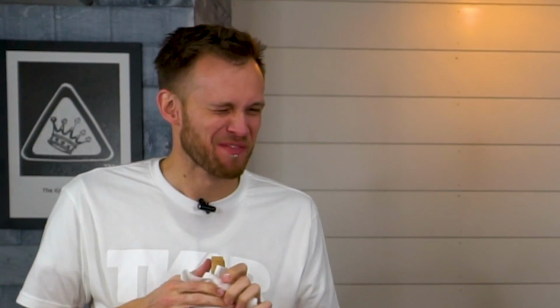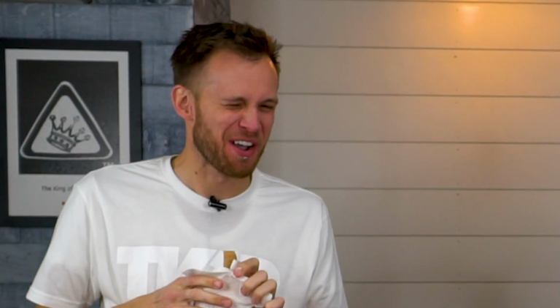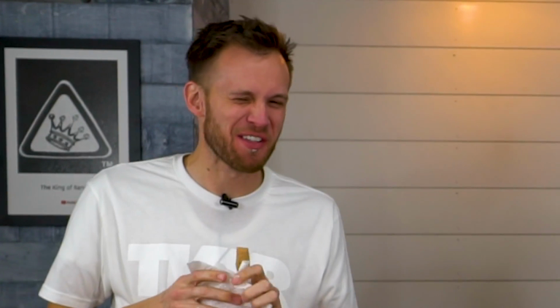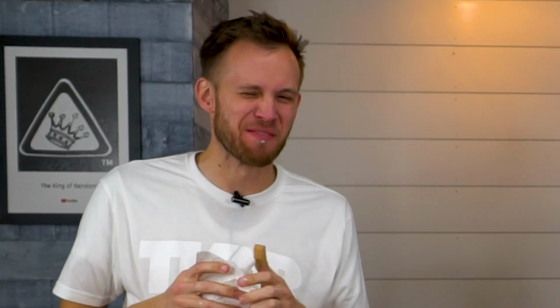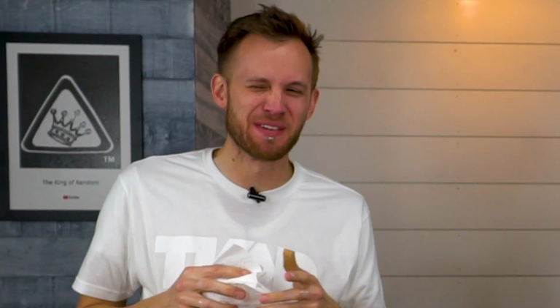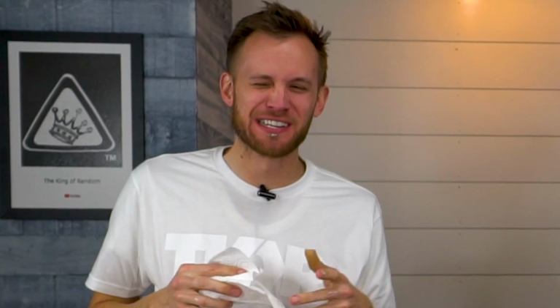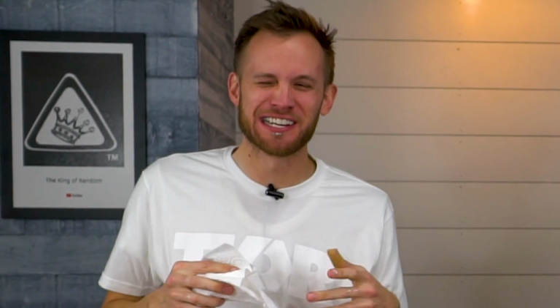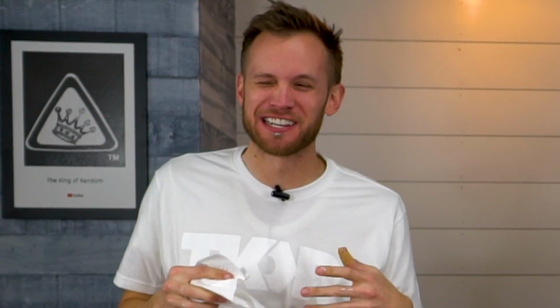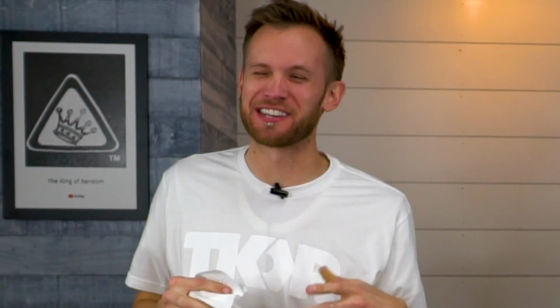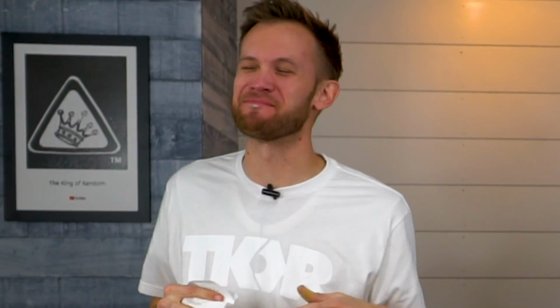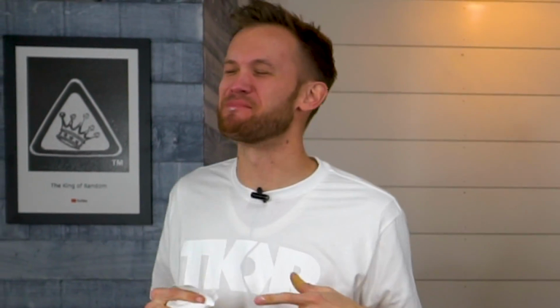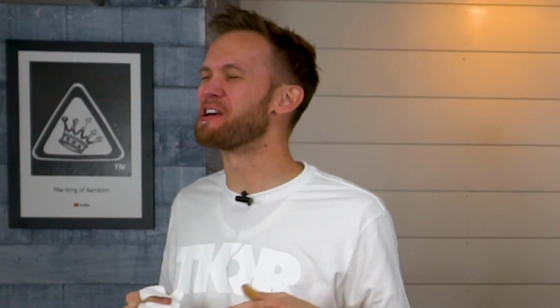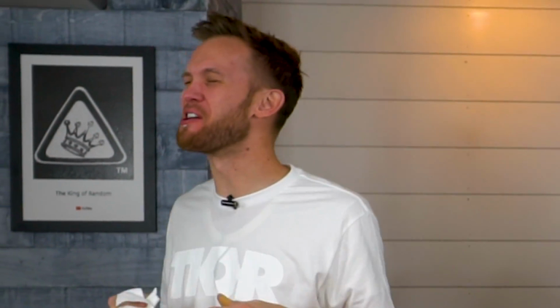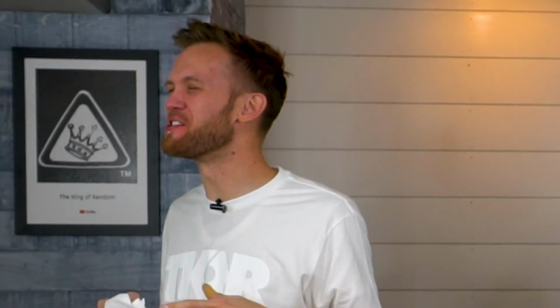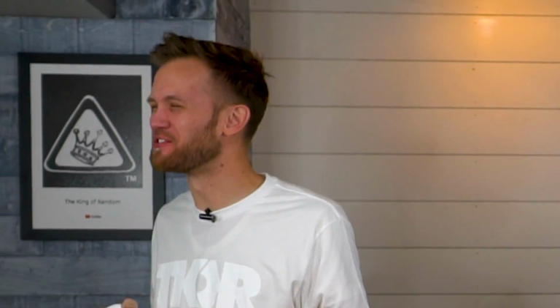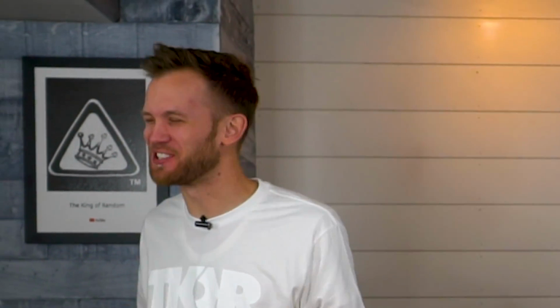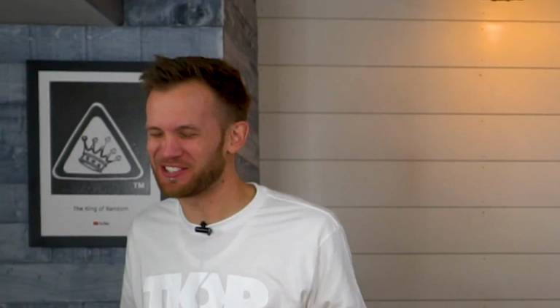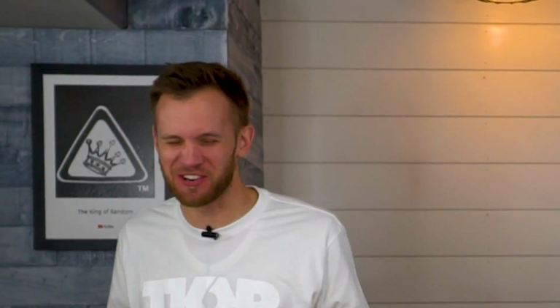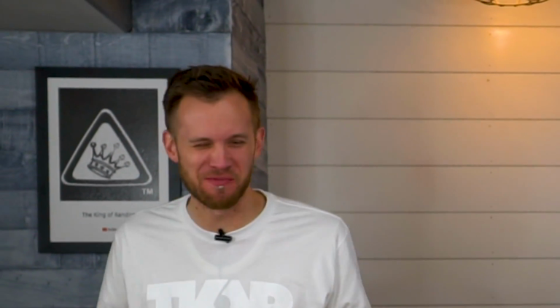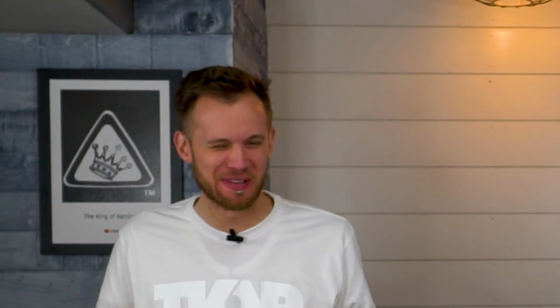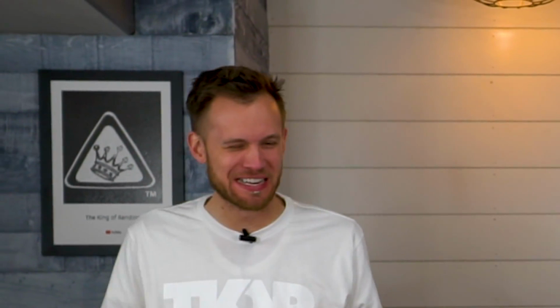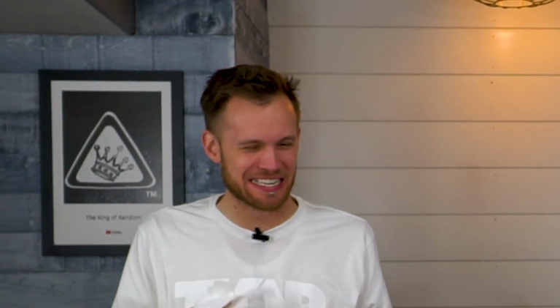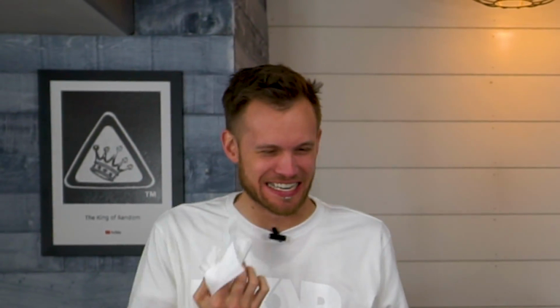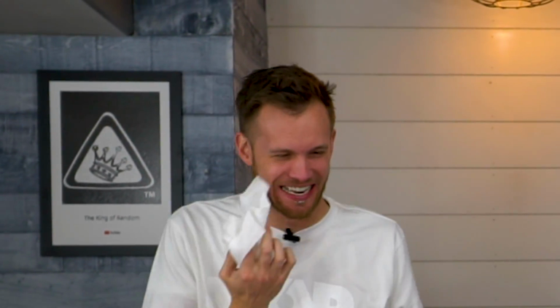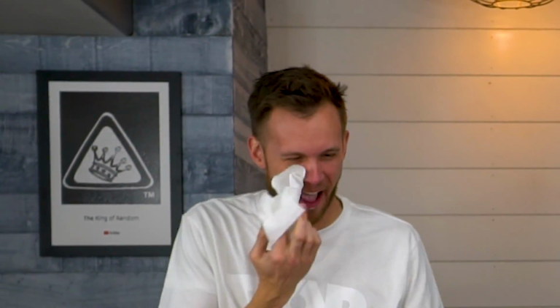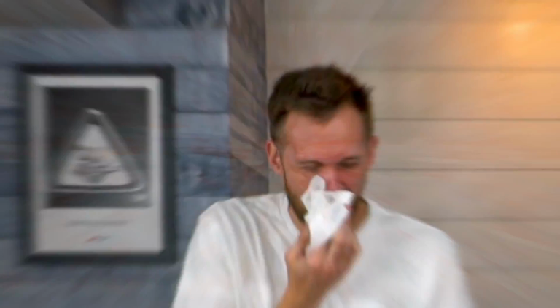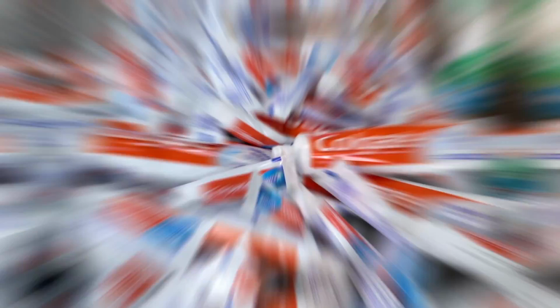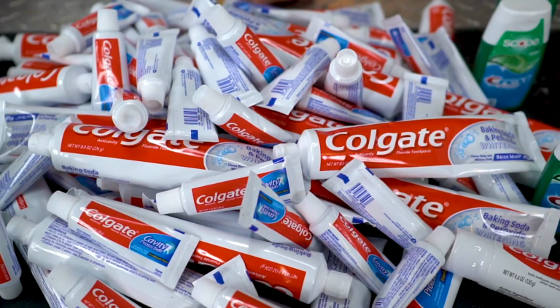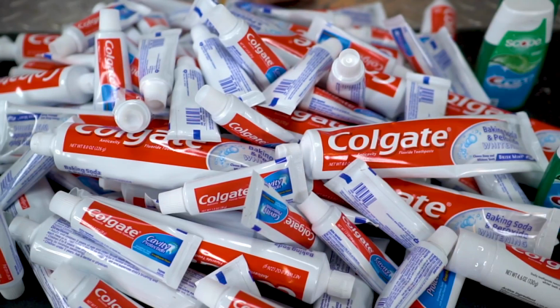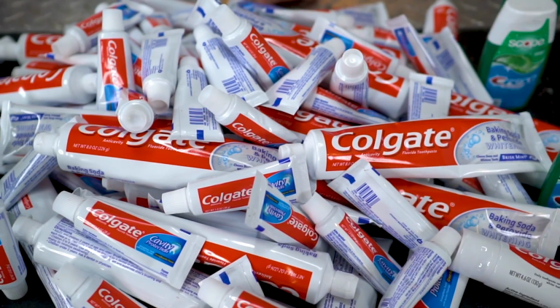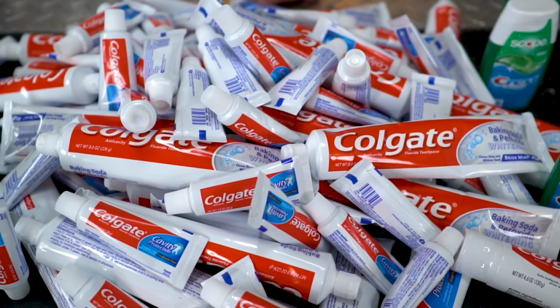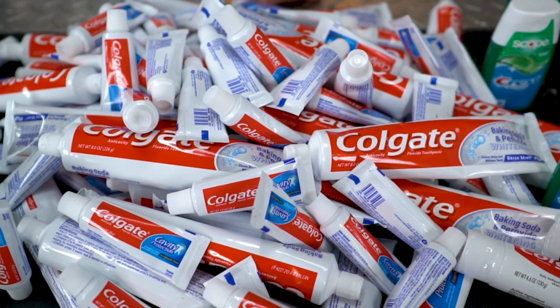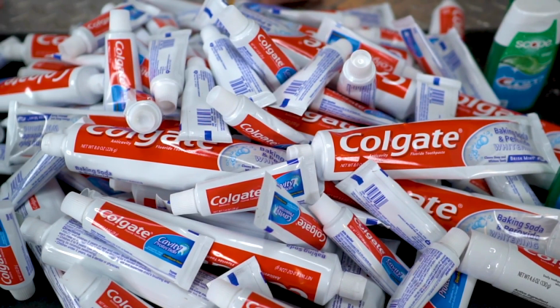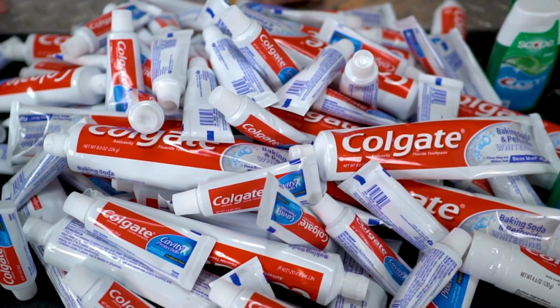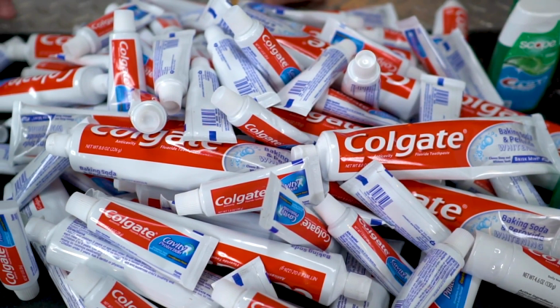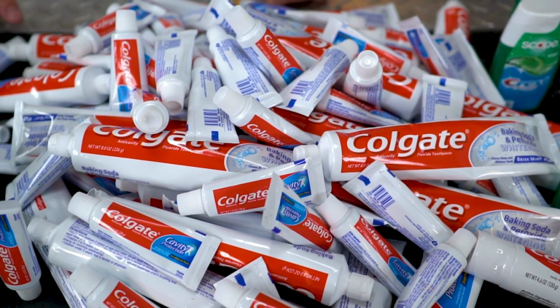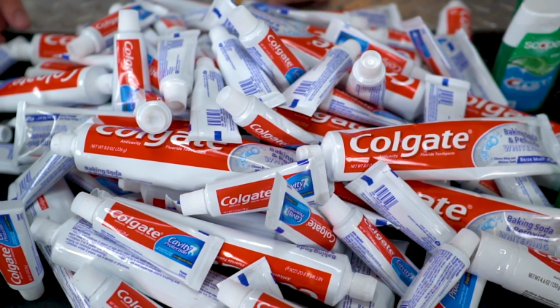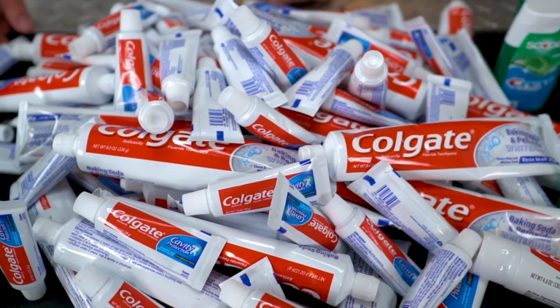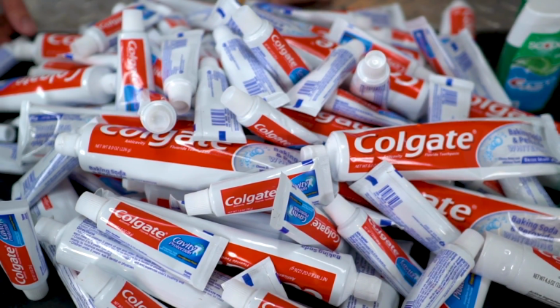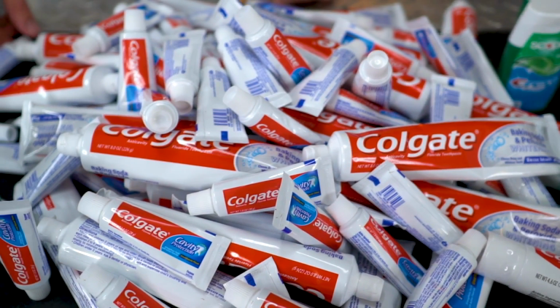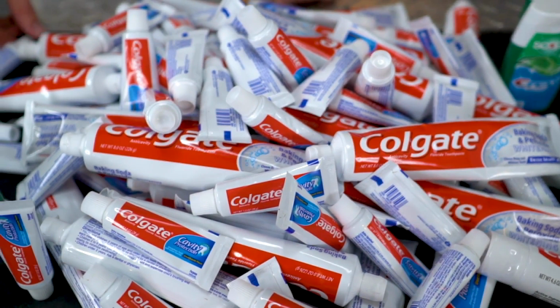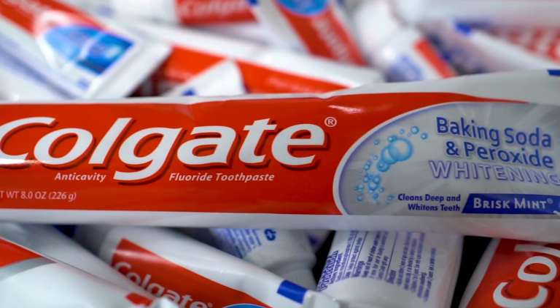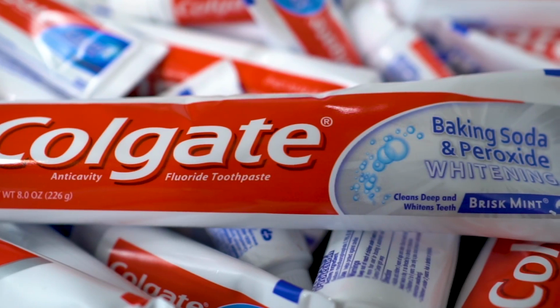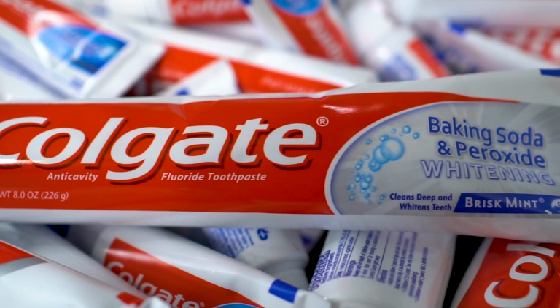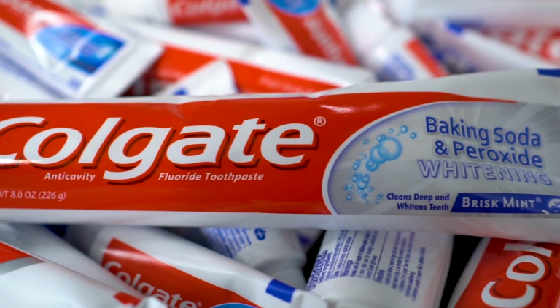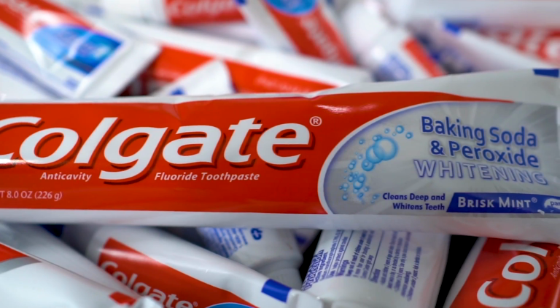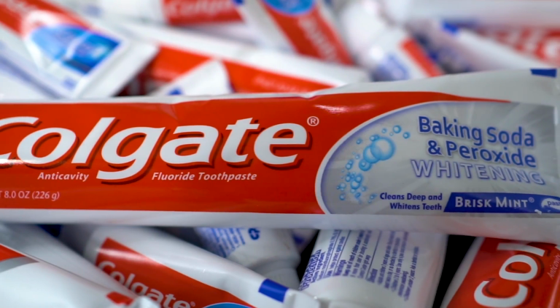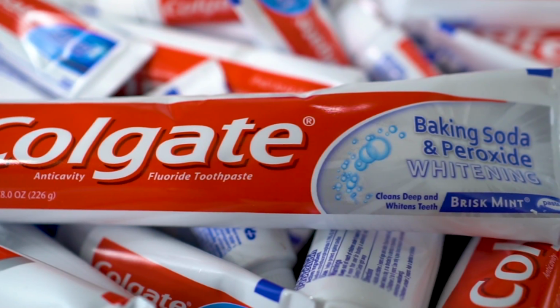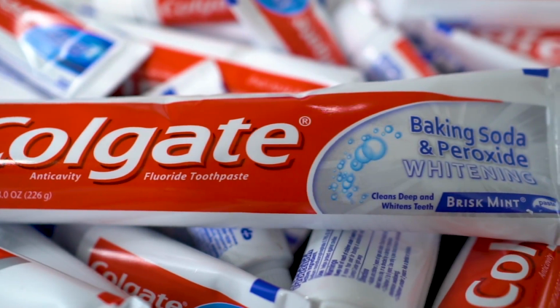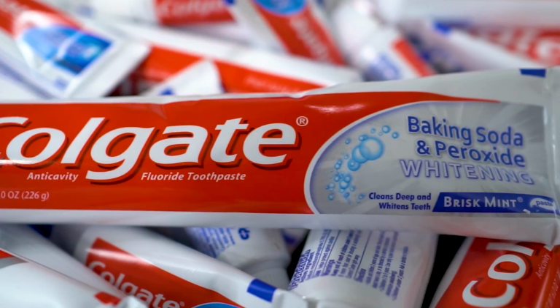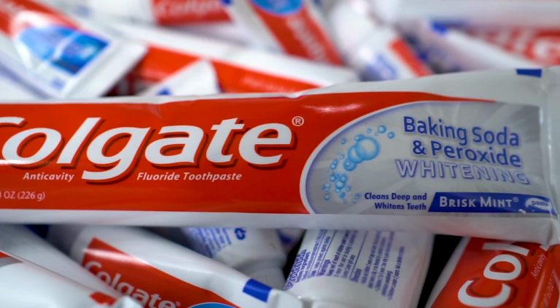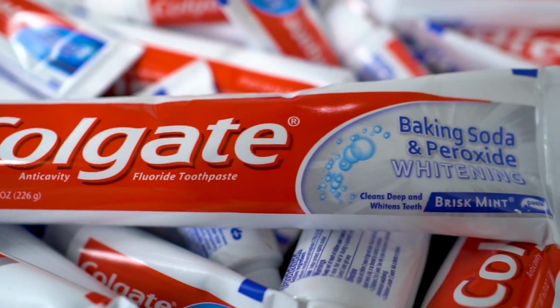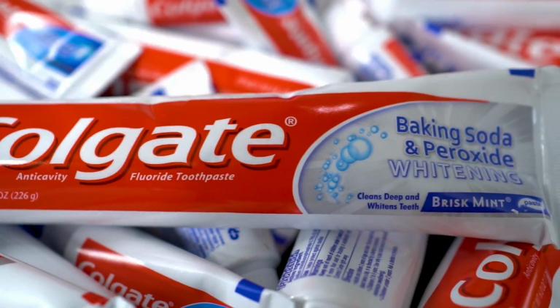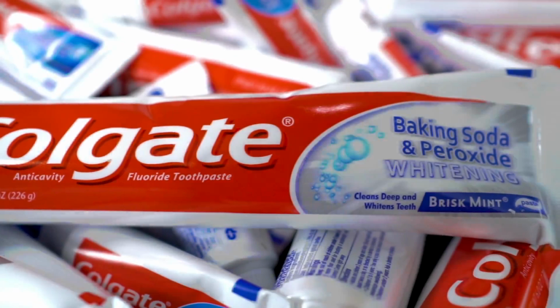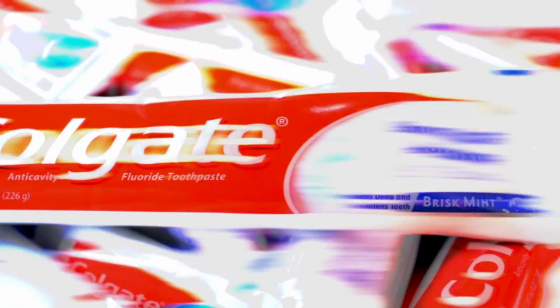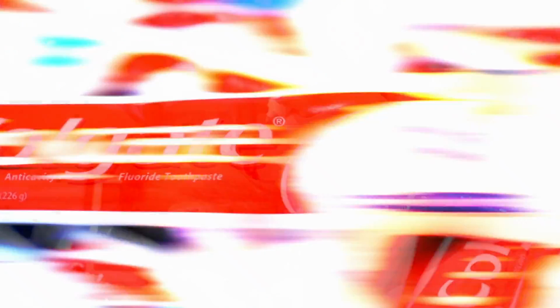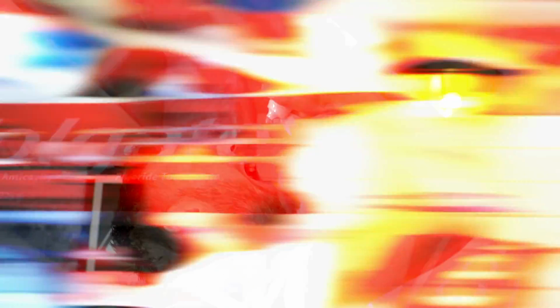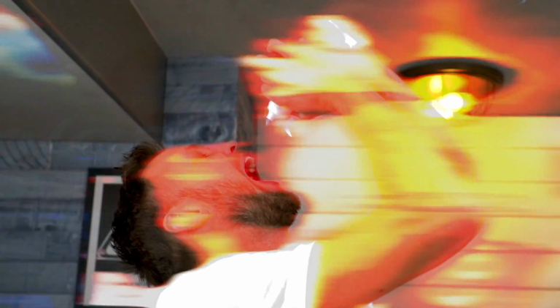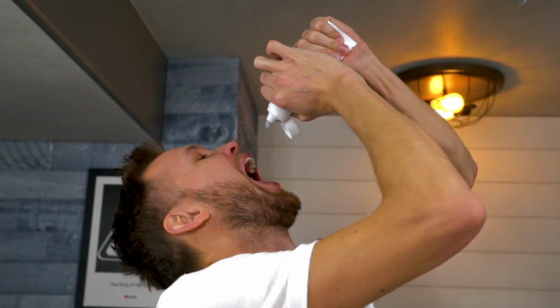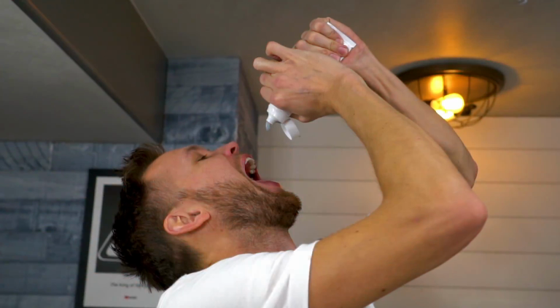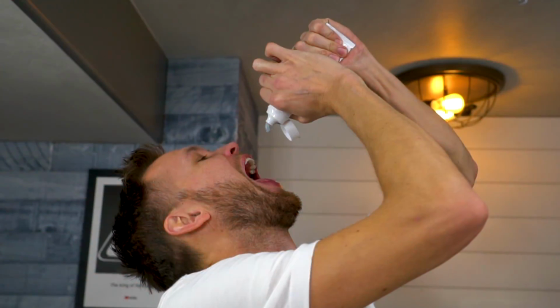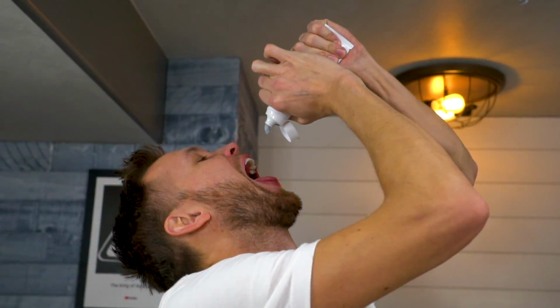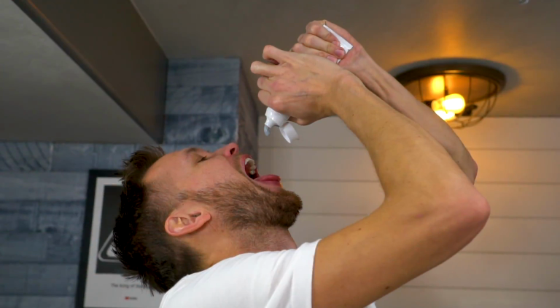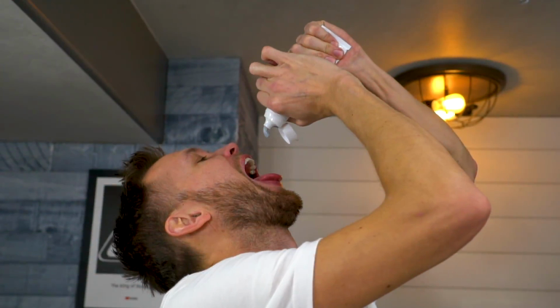All the mintiness, it burns, it's so minty. Today we've got 100 tubes of toothpaste and we're gonna see what we can do with them.